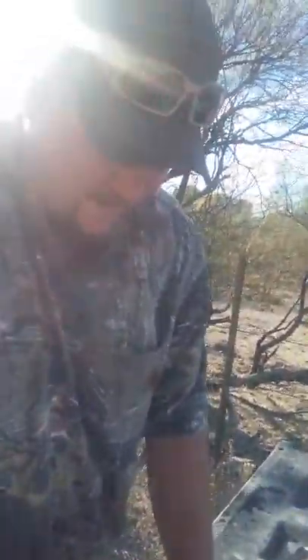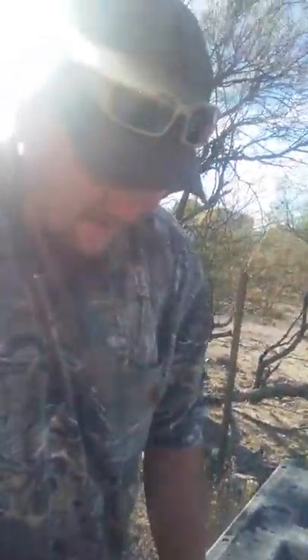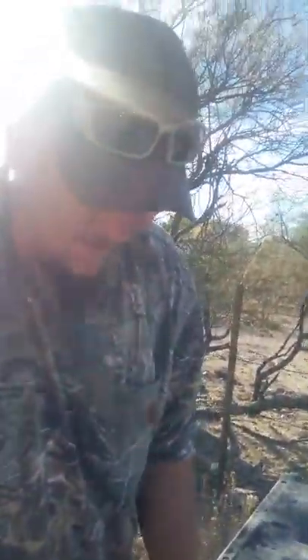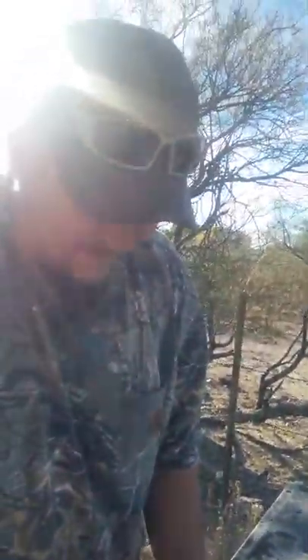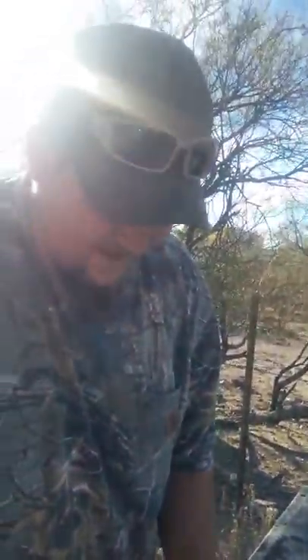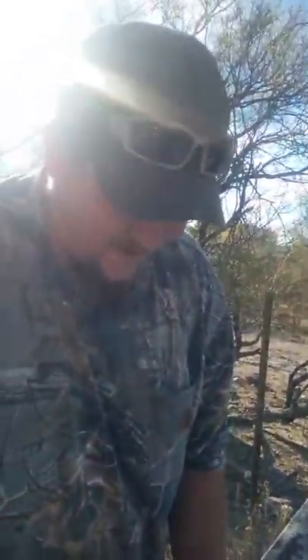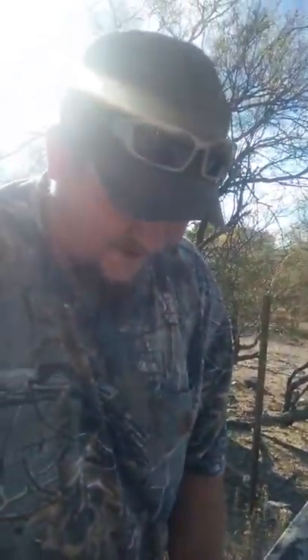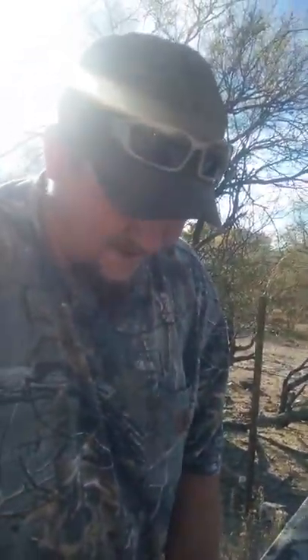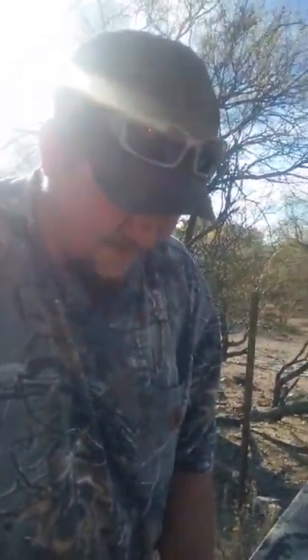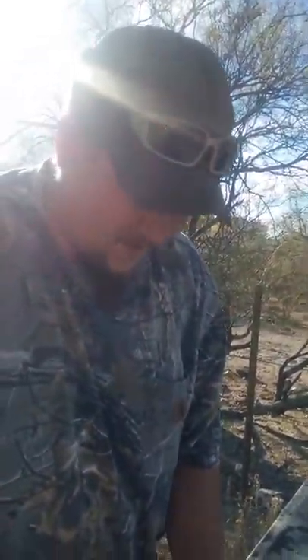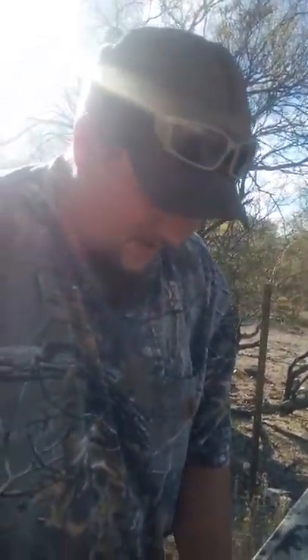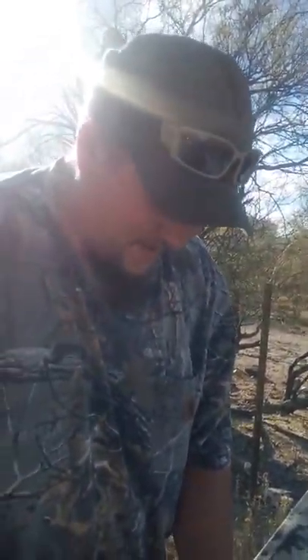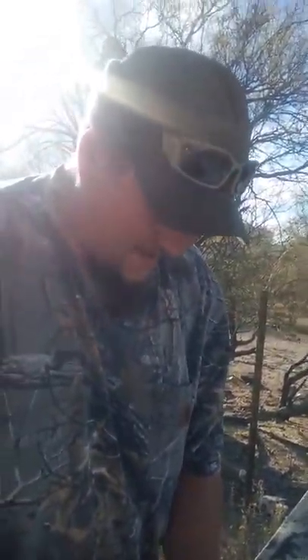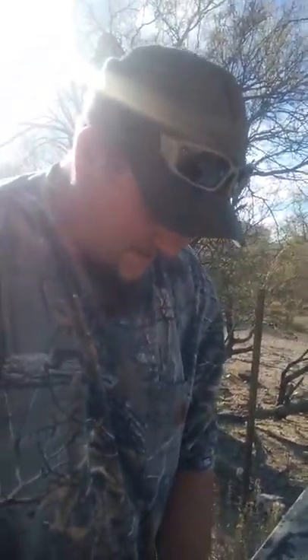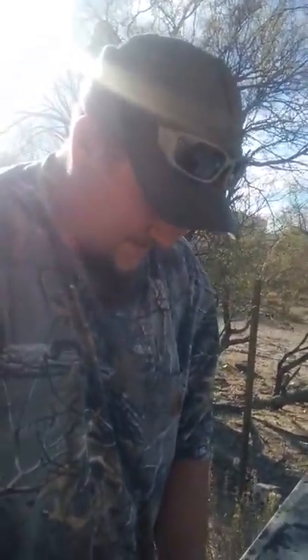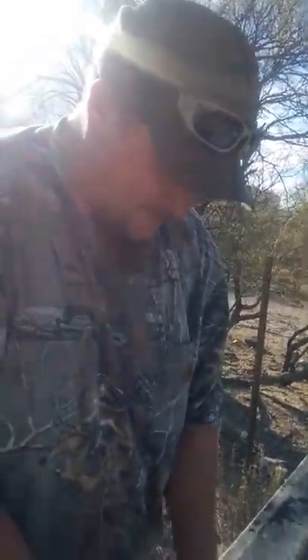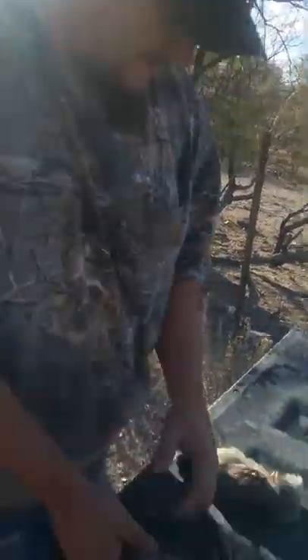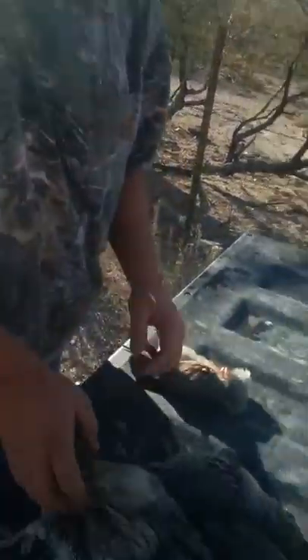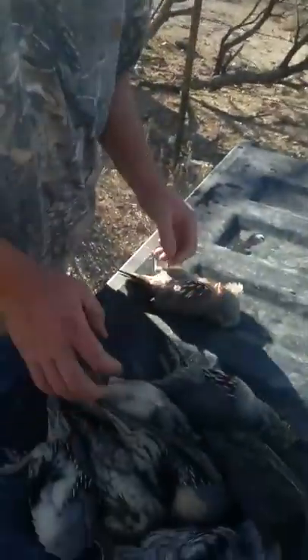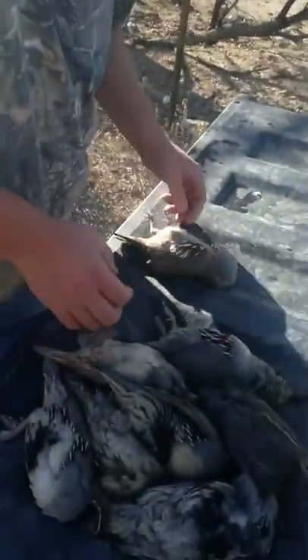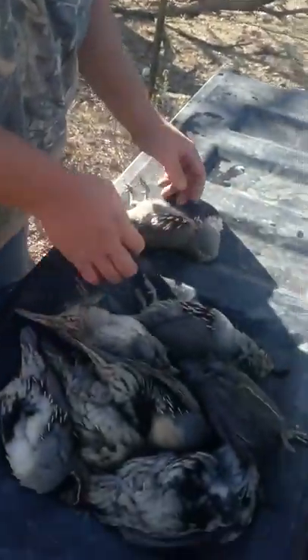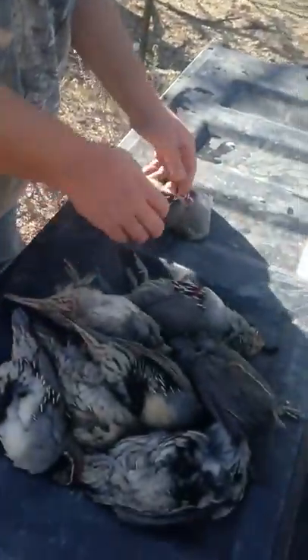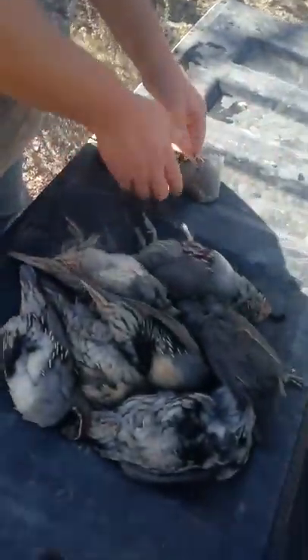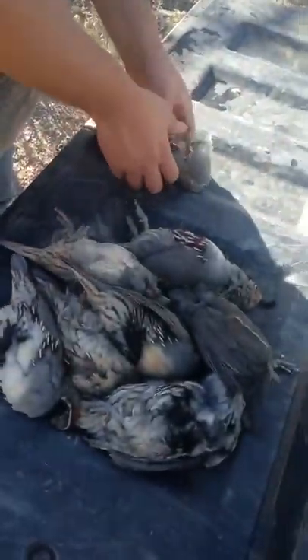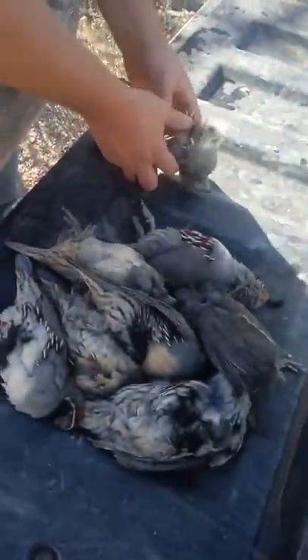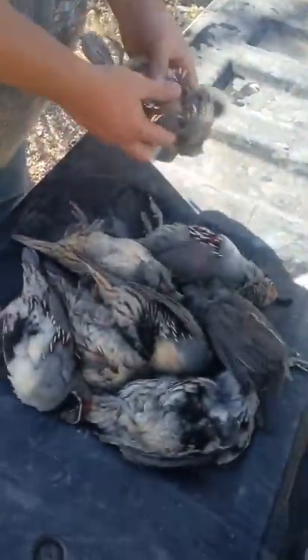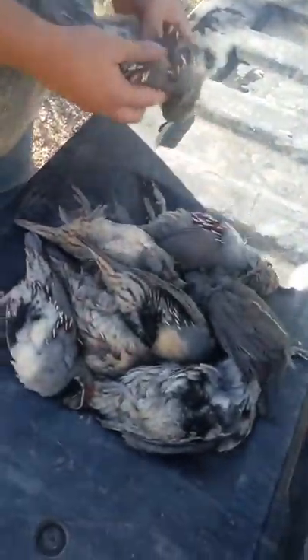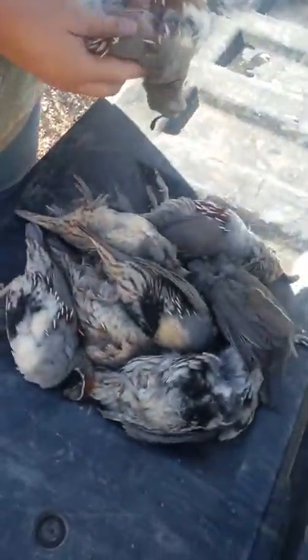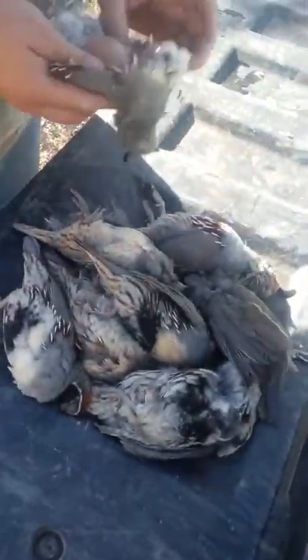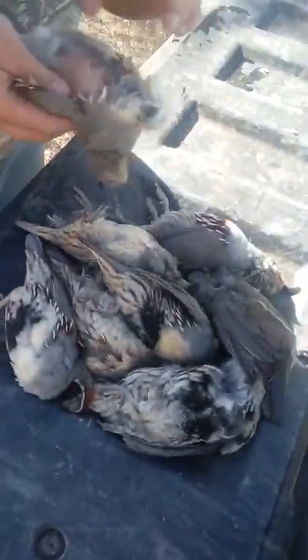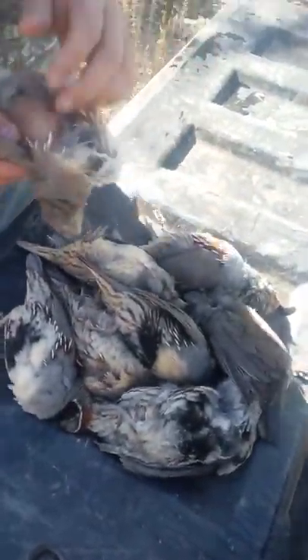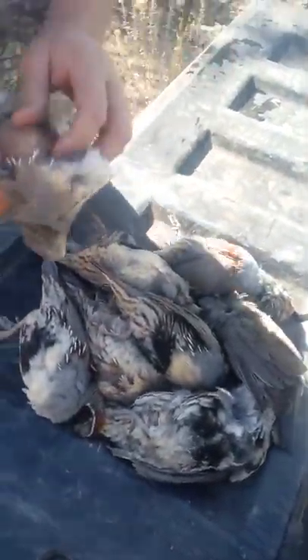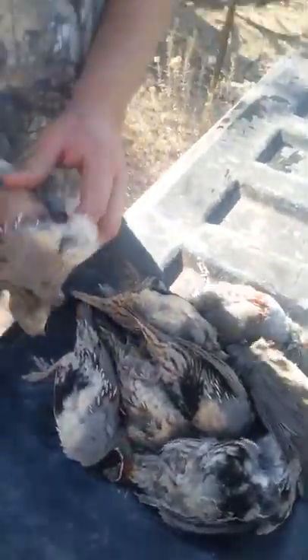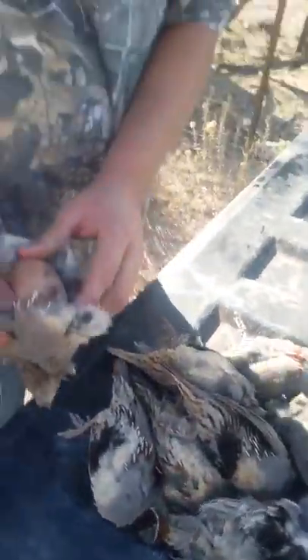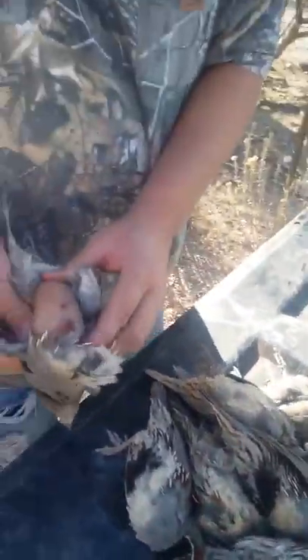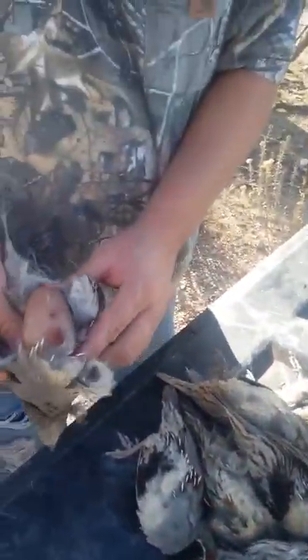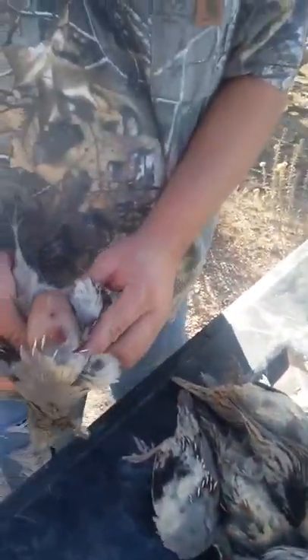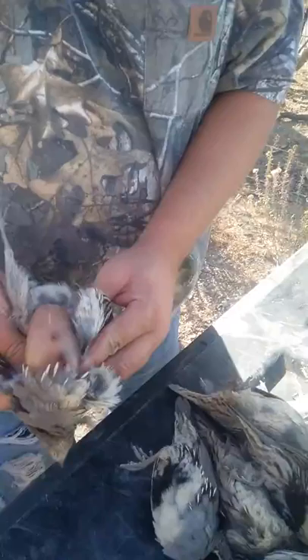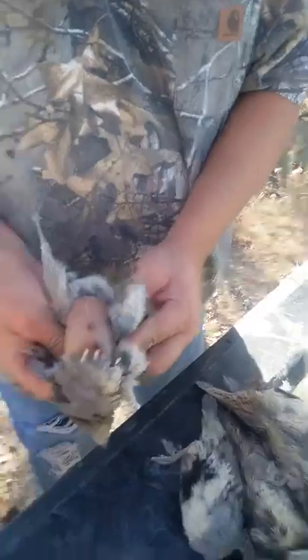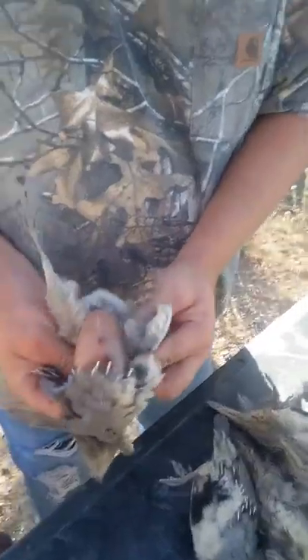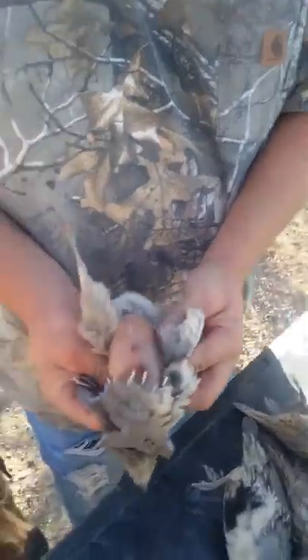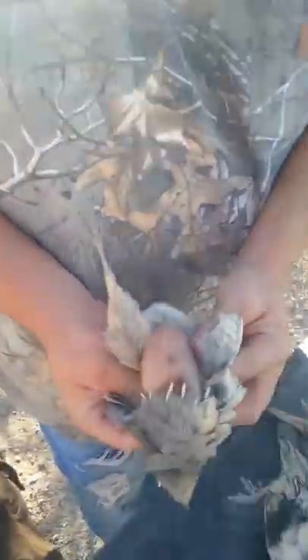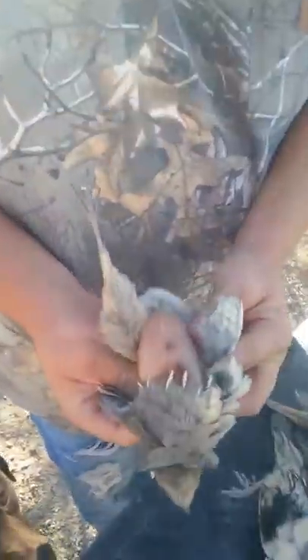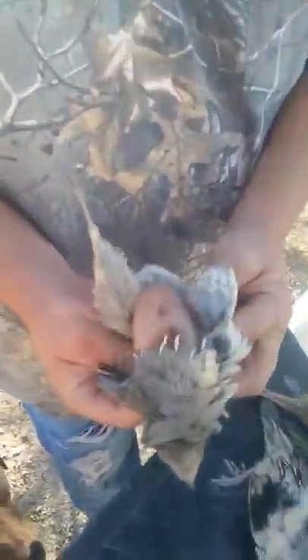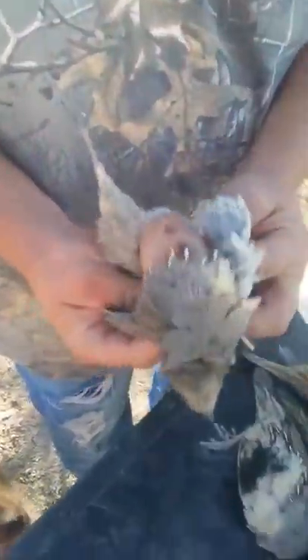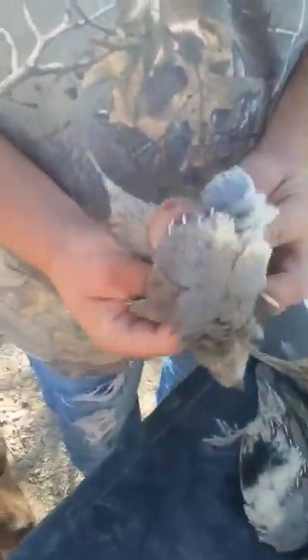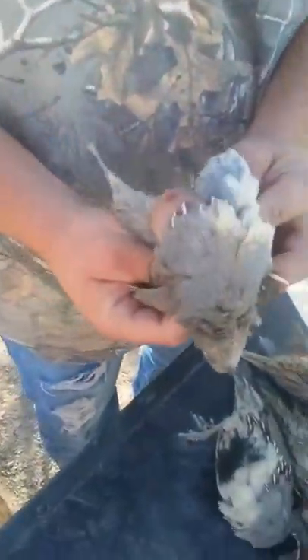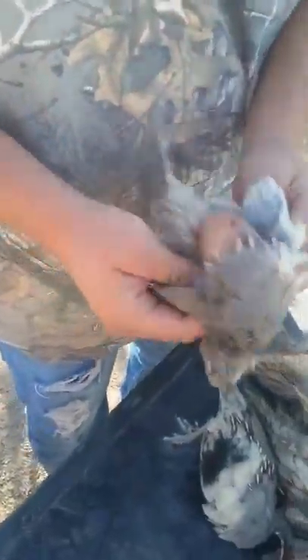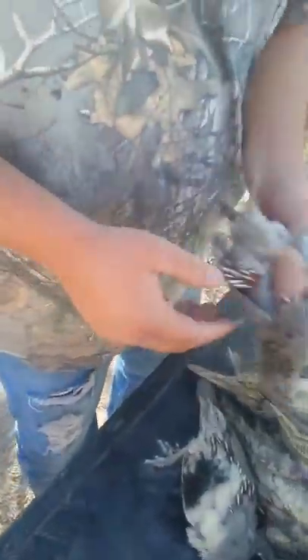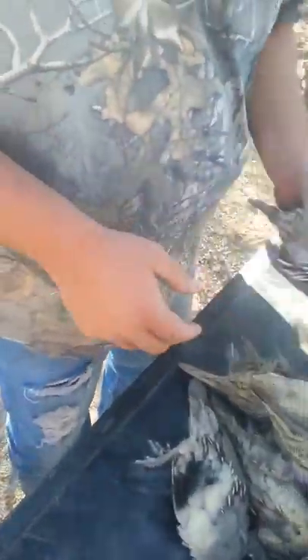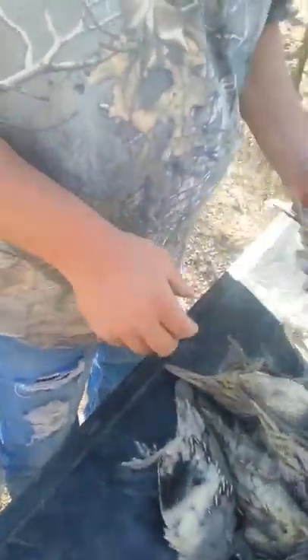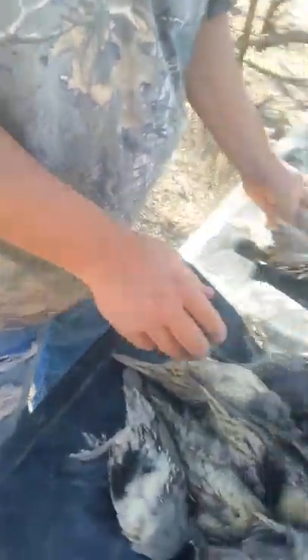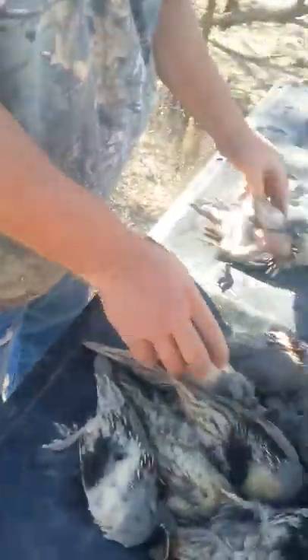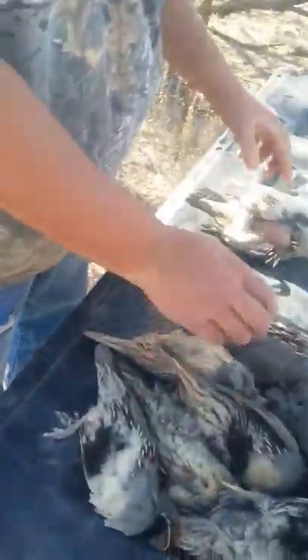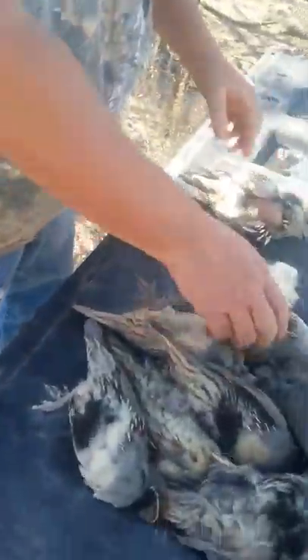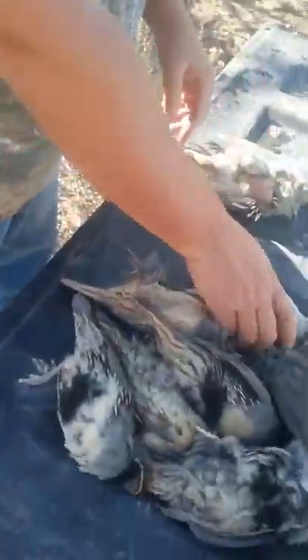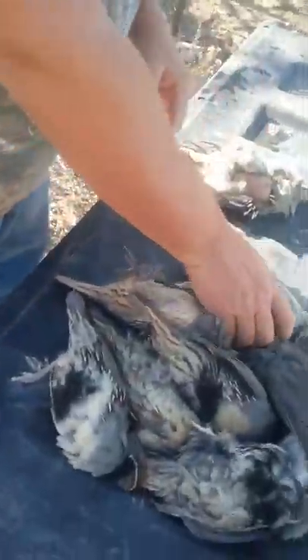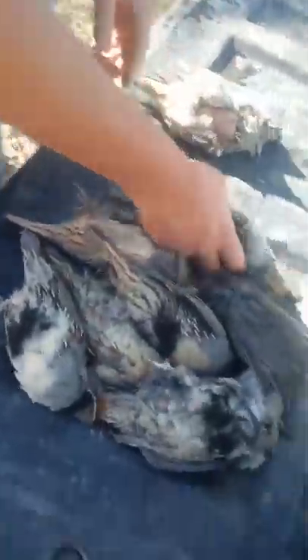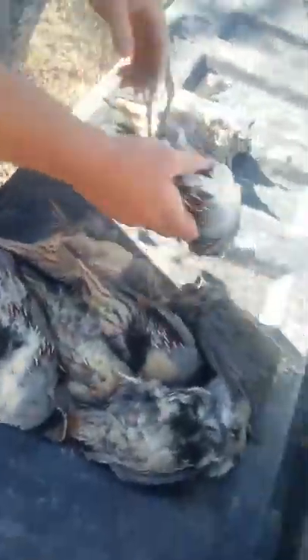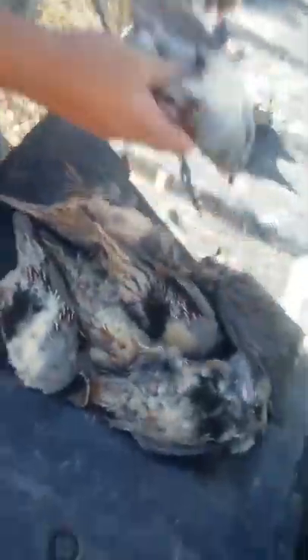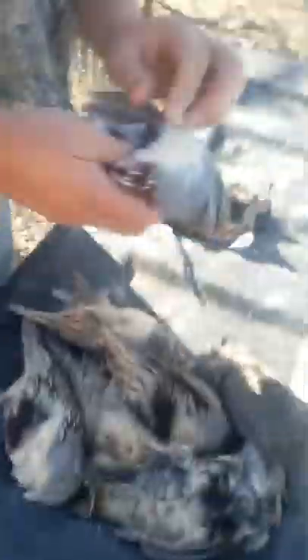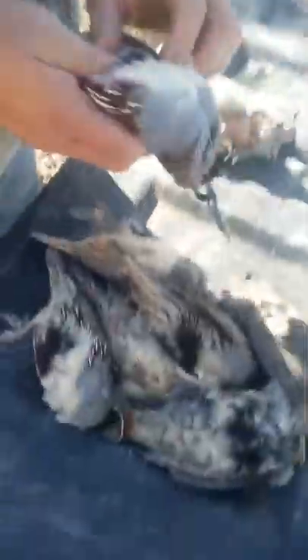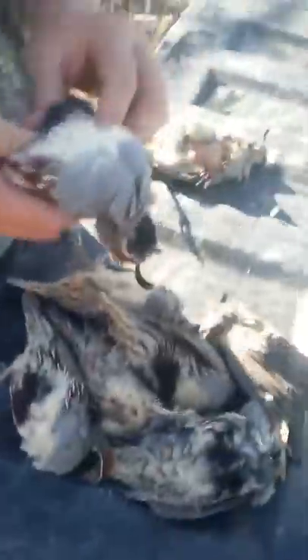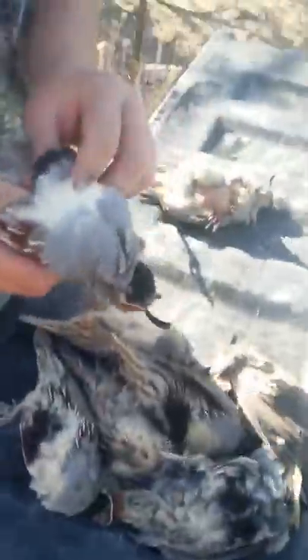All right, we got some quail. I'll show you real quick how we got them, how I started.